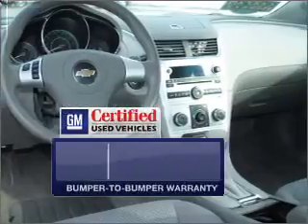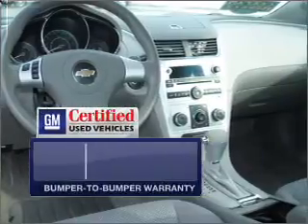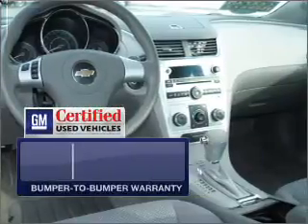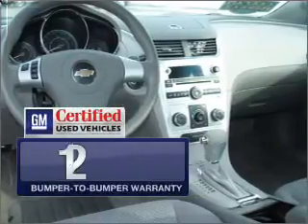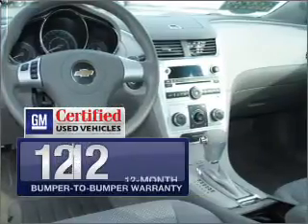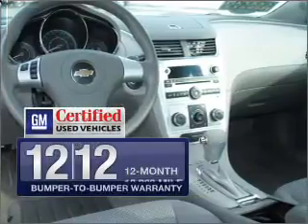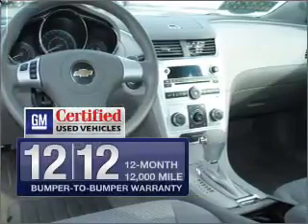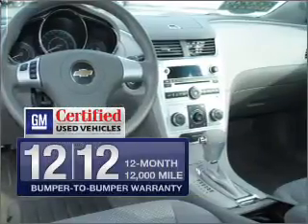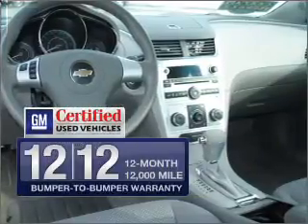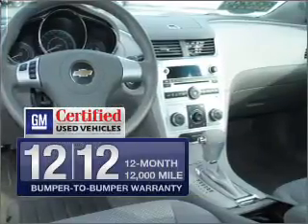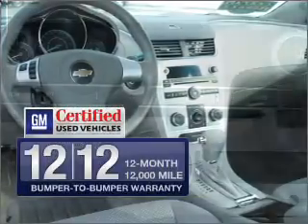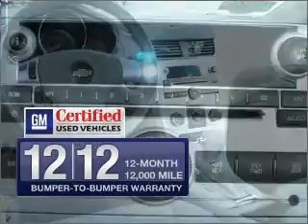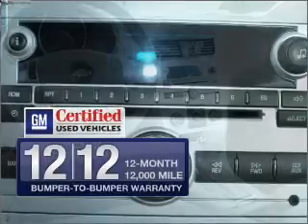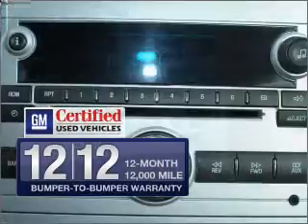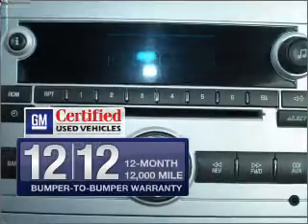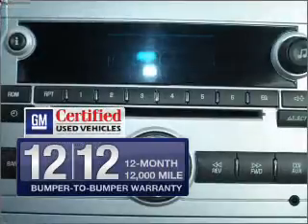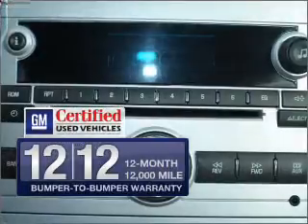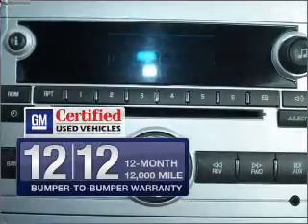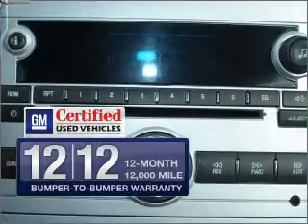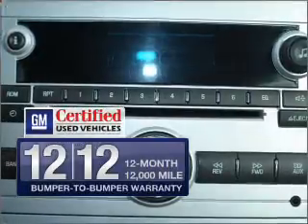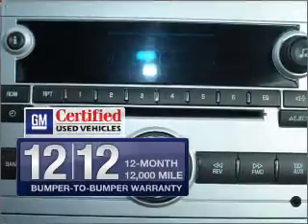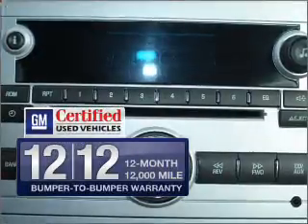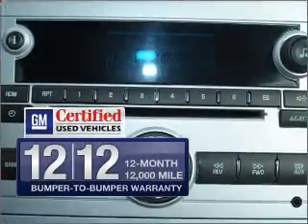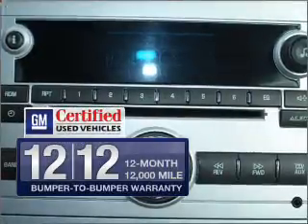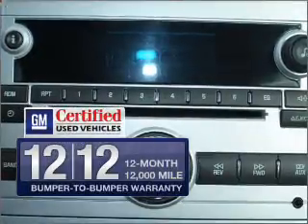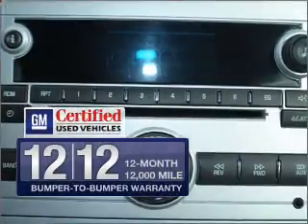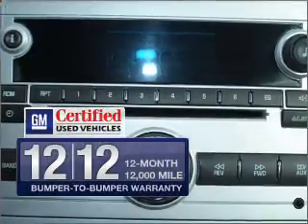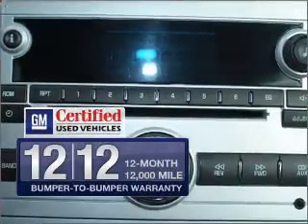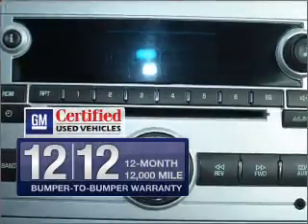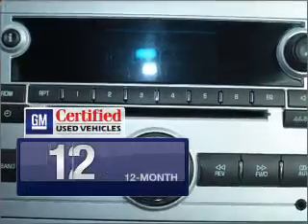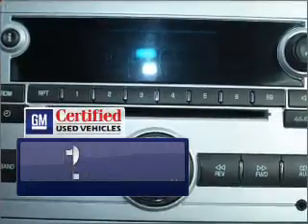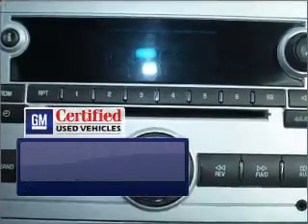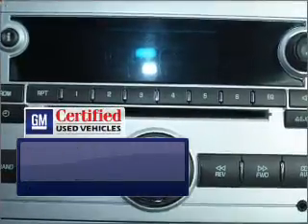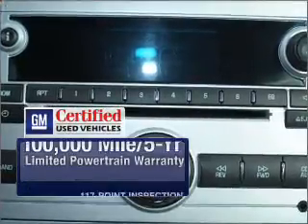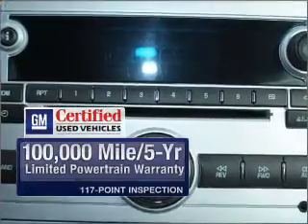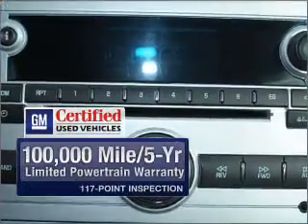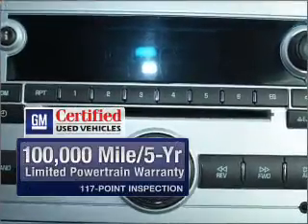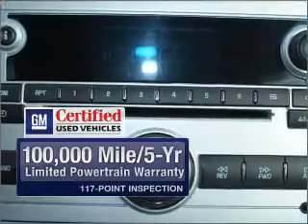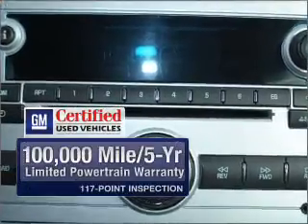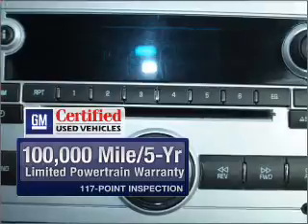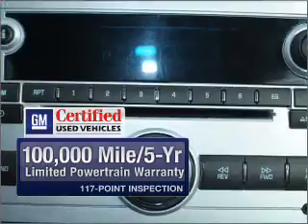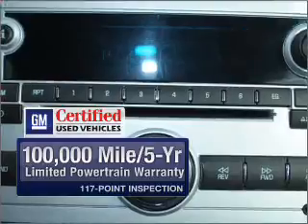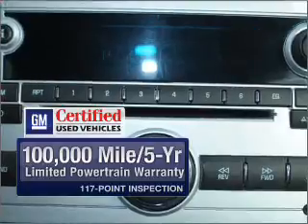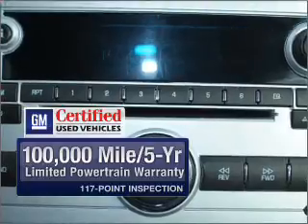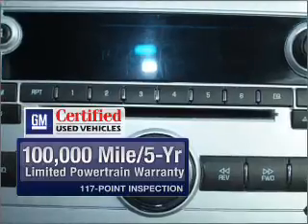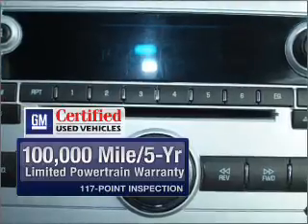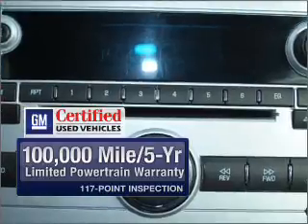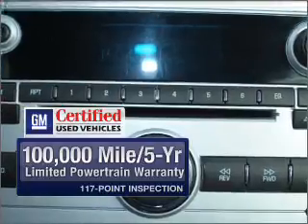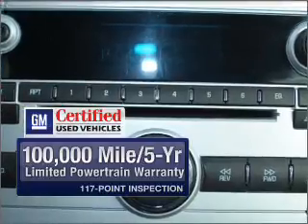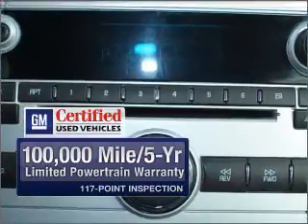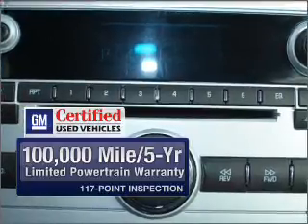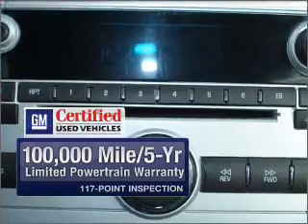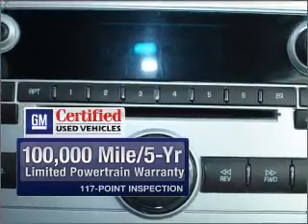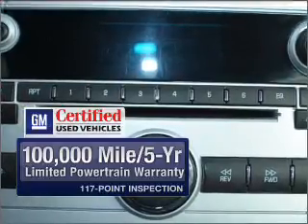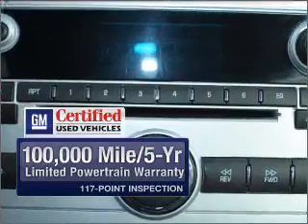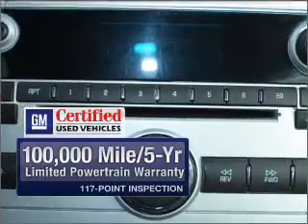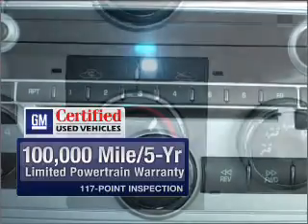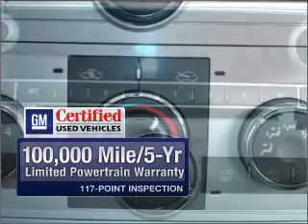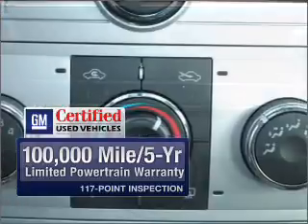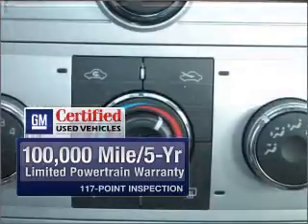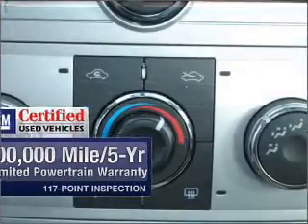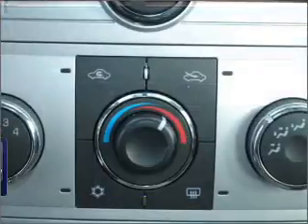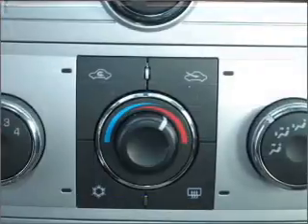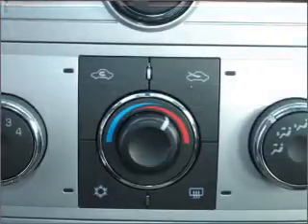In addition, GM Certified comes with a 100,000 mile powertrain limited warranty and a vehicle history report on this automobile.